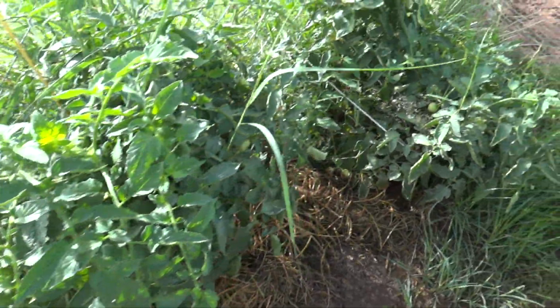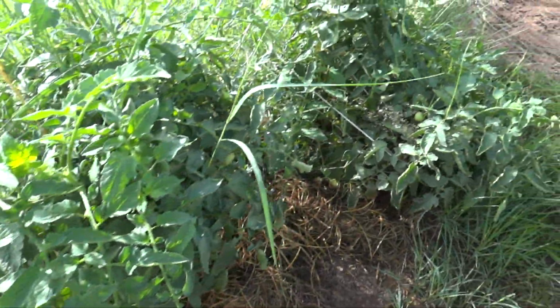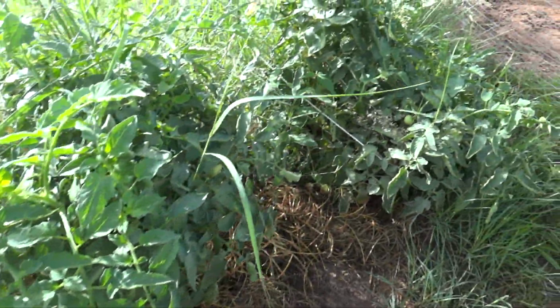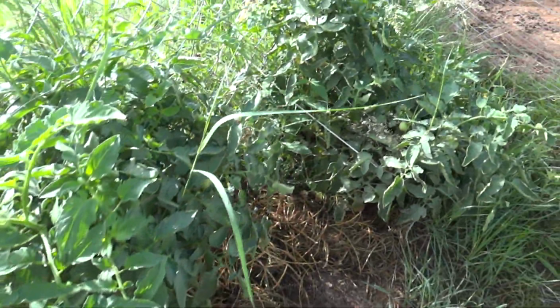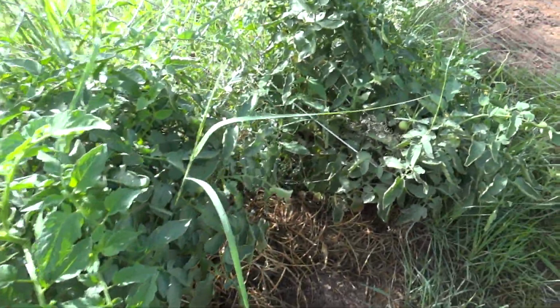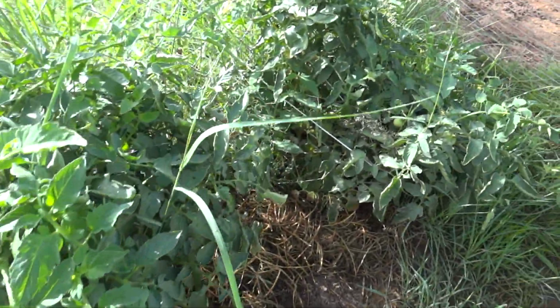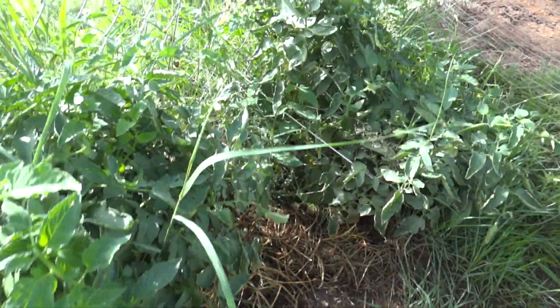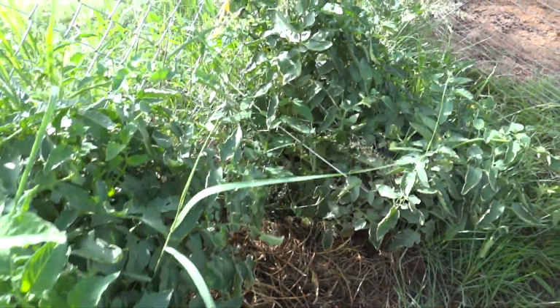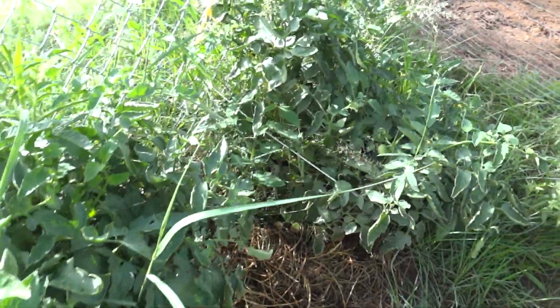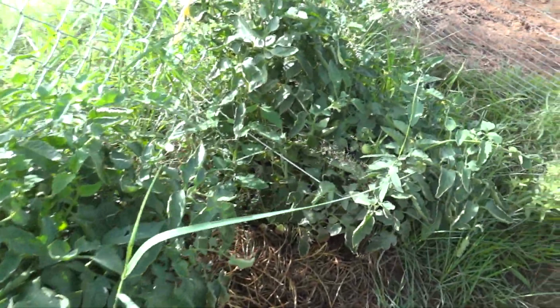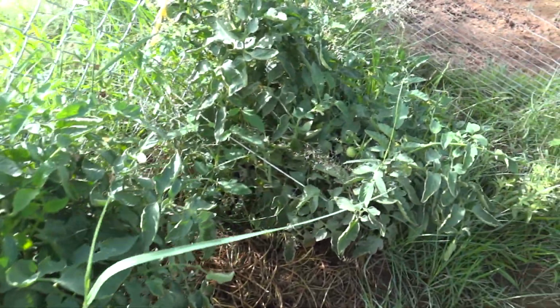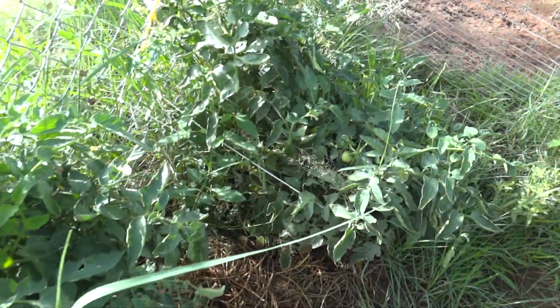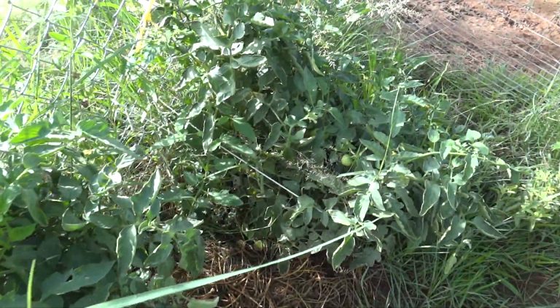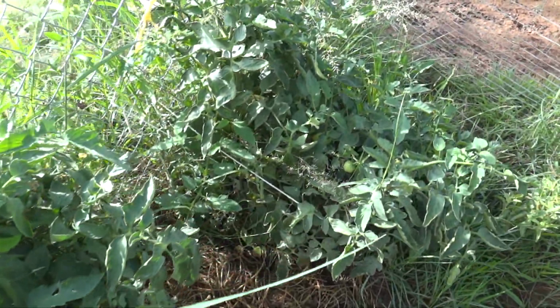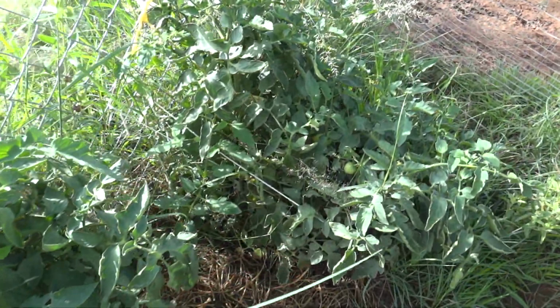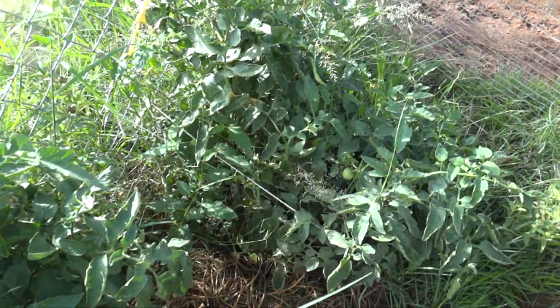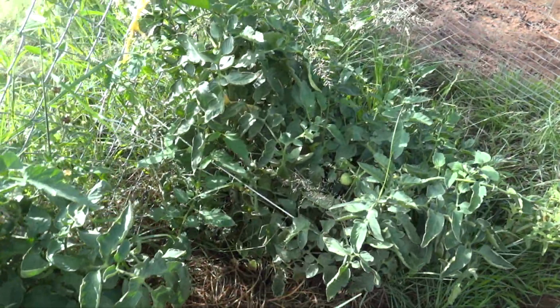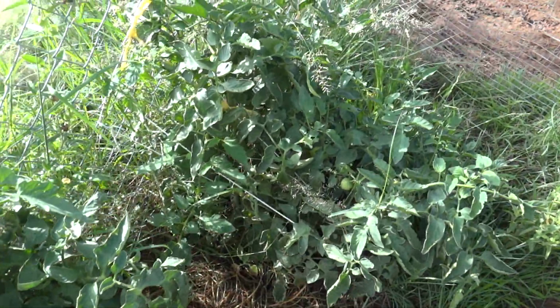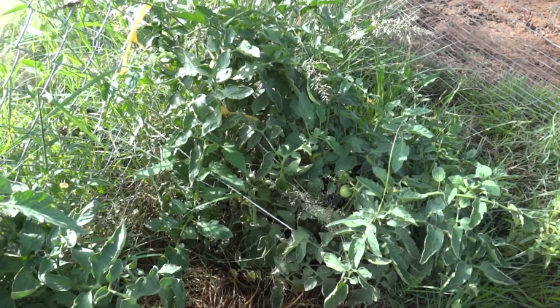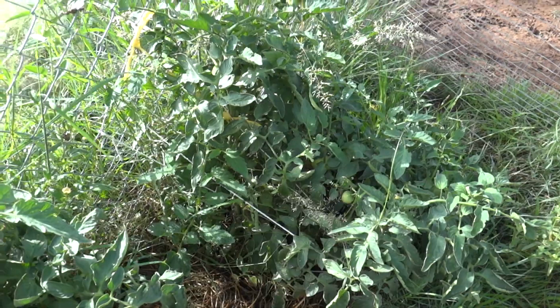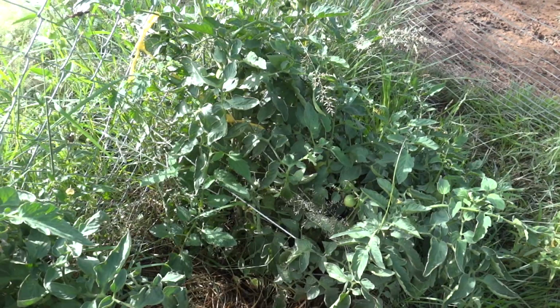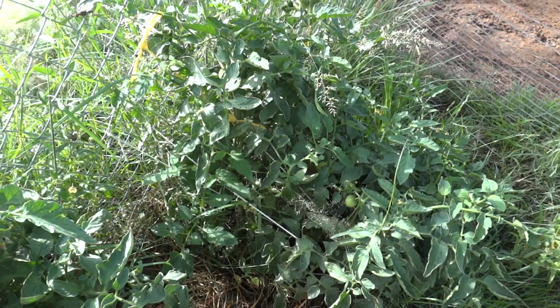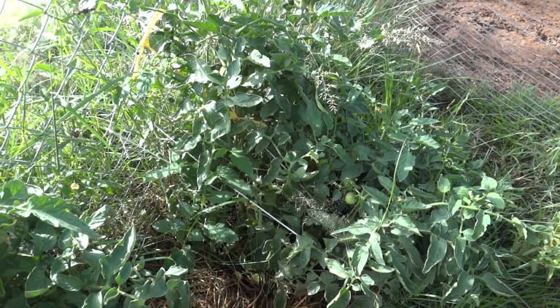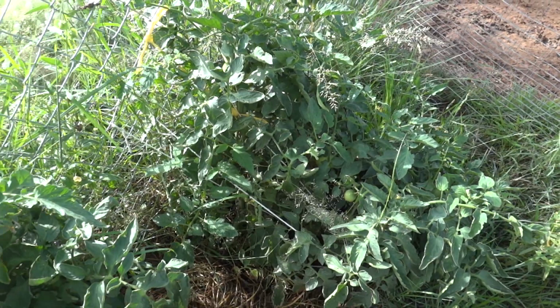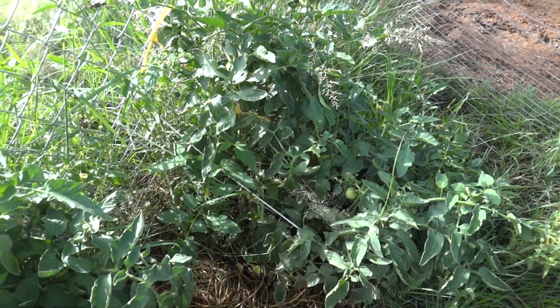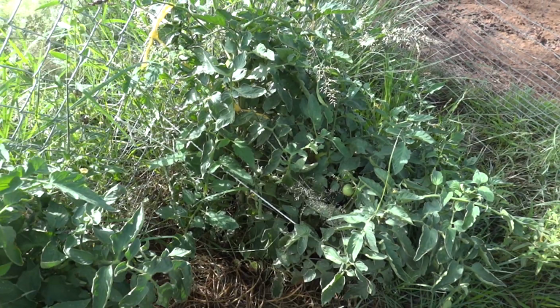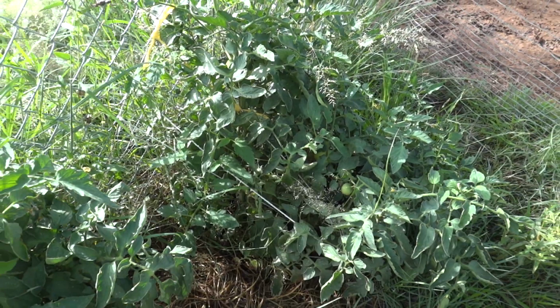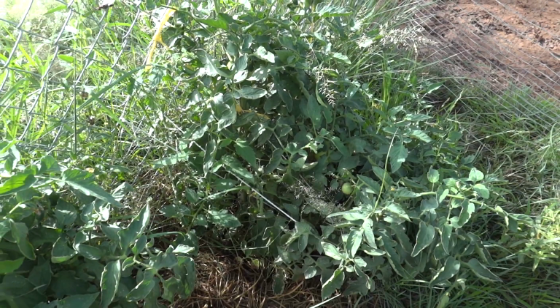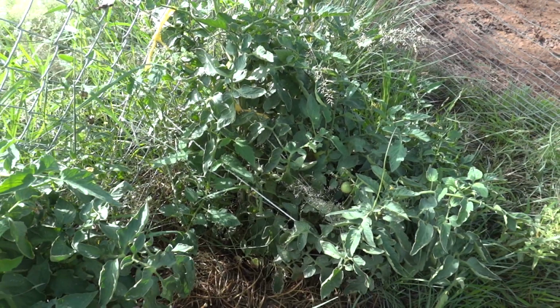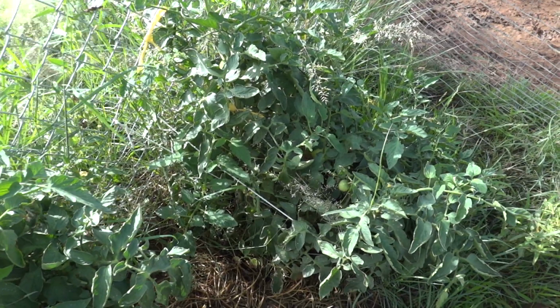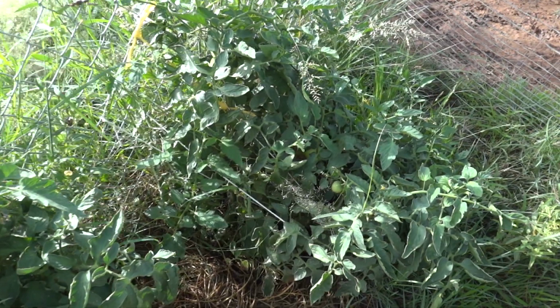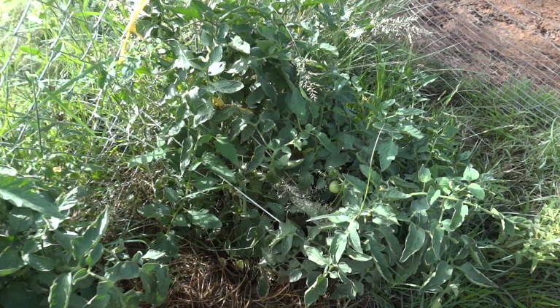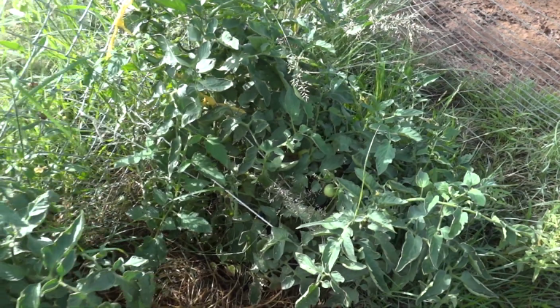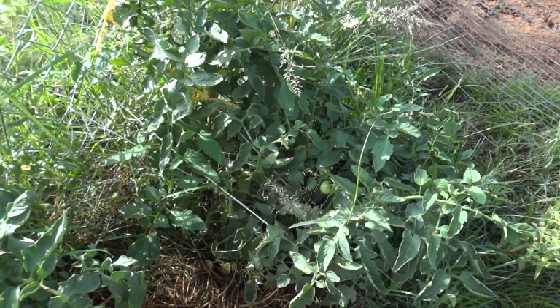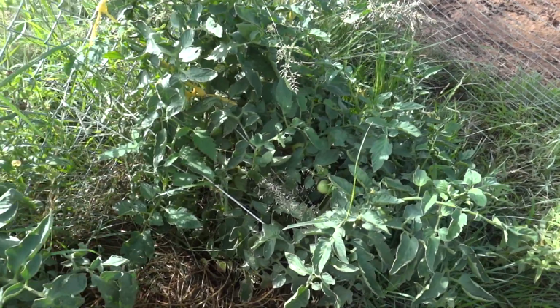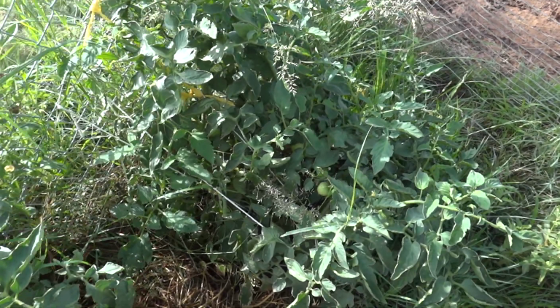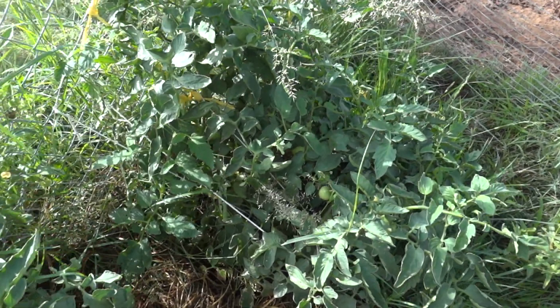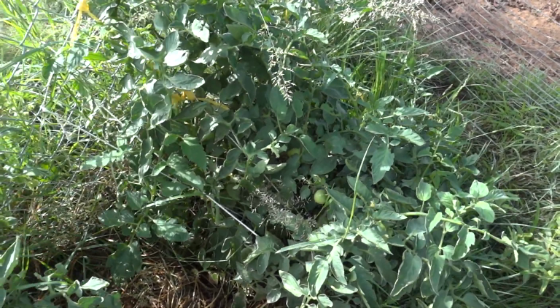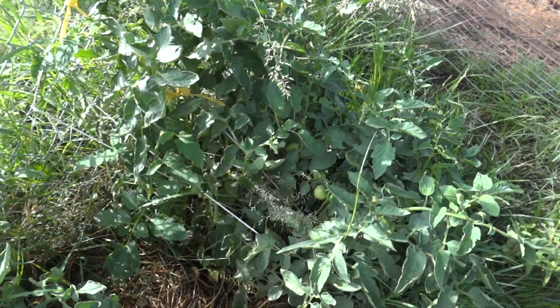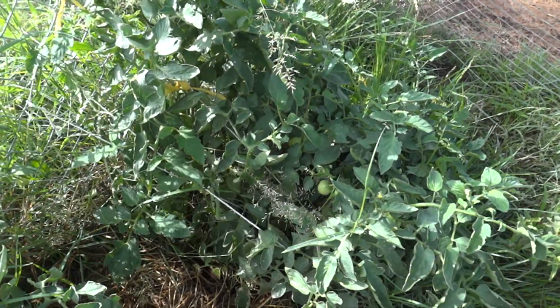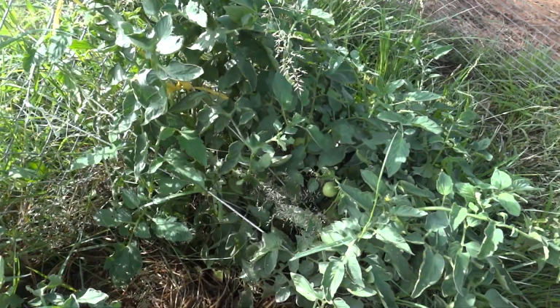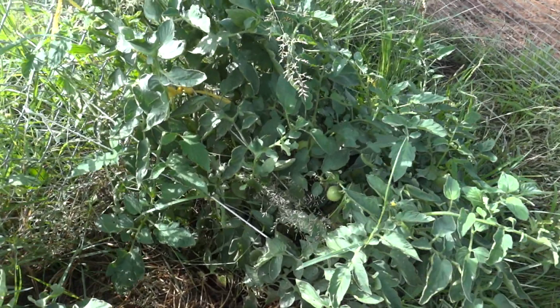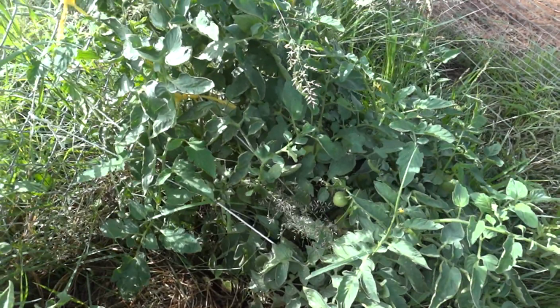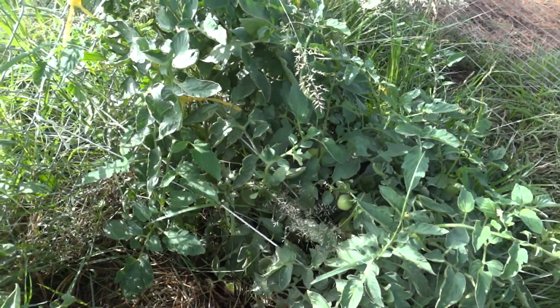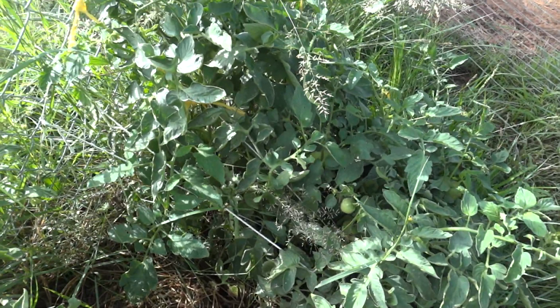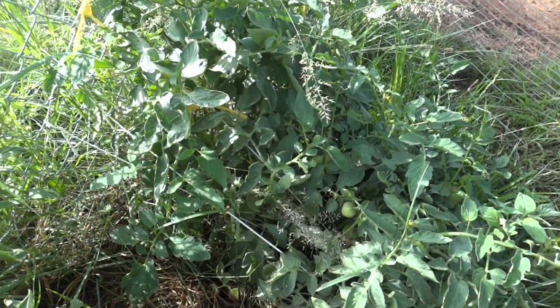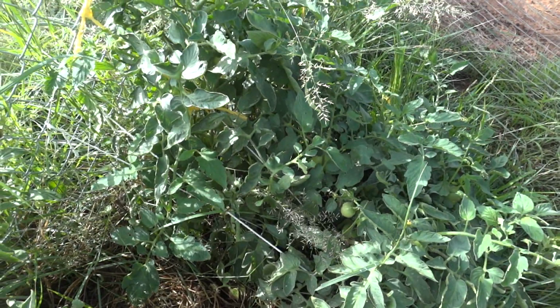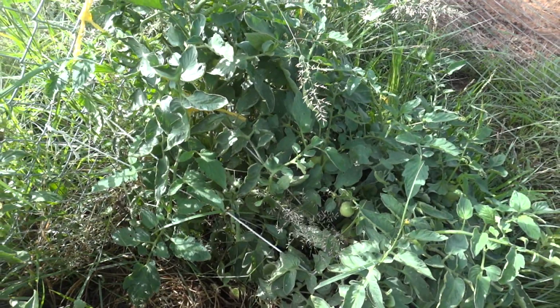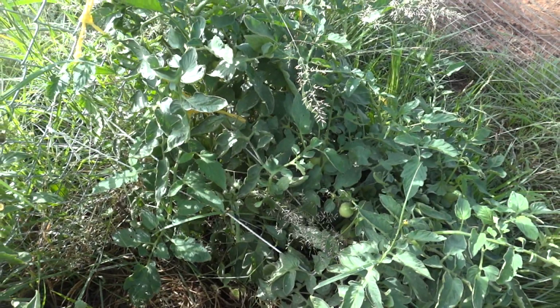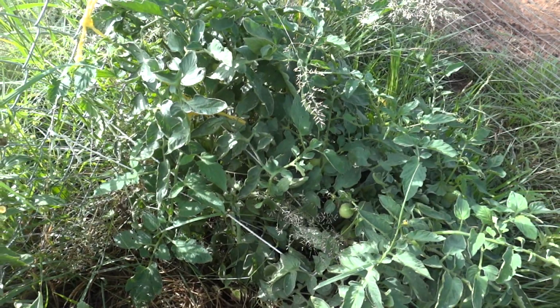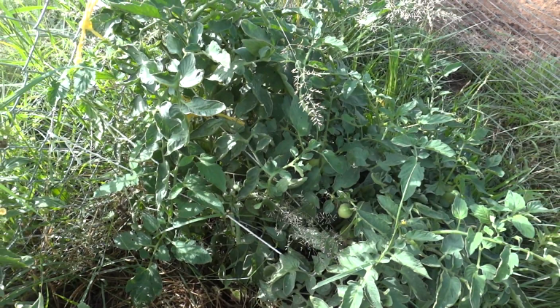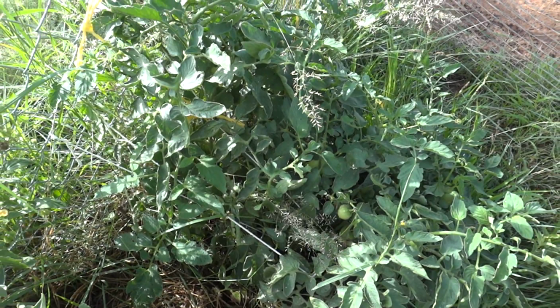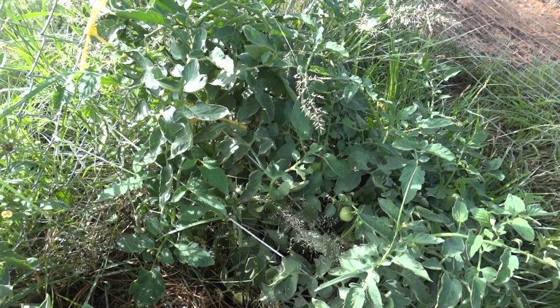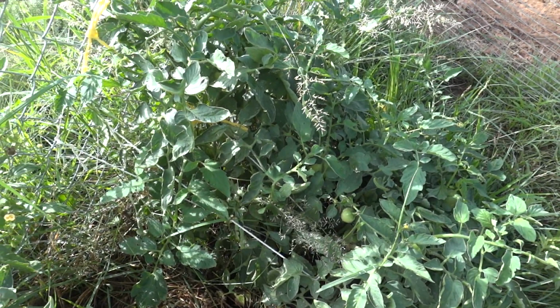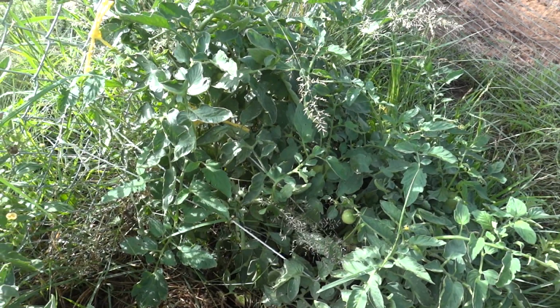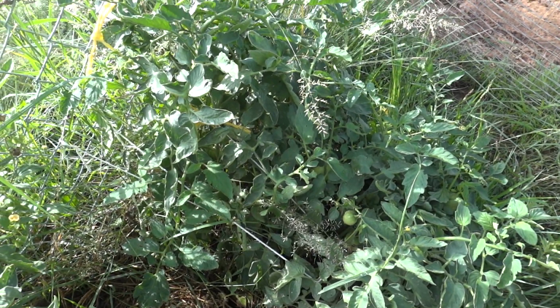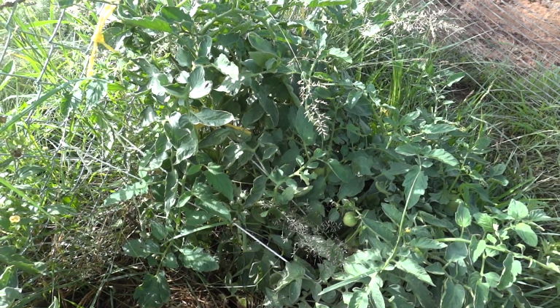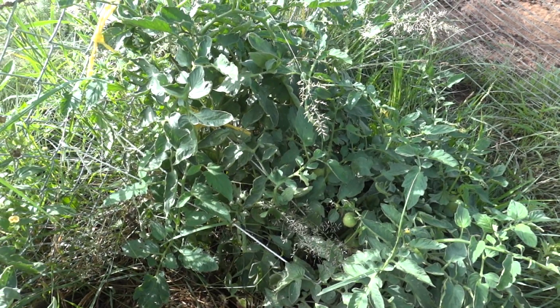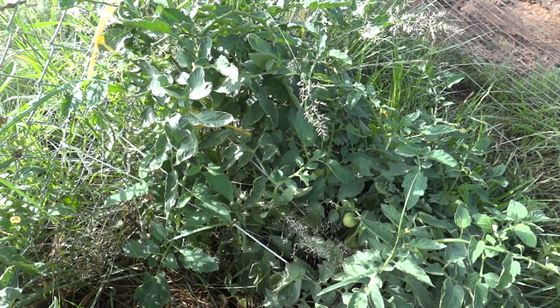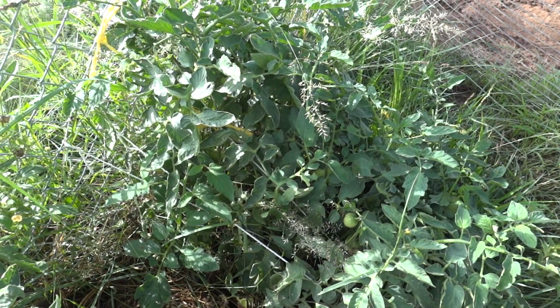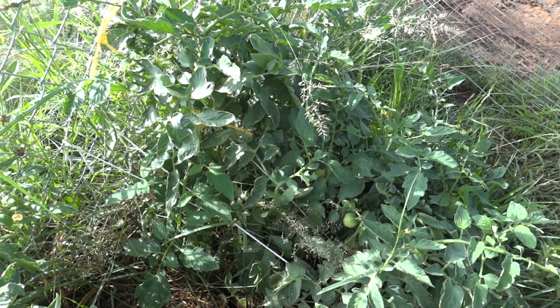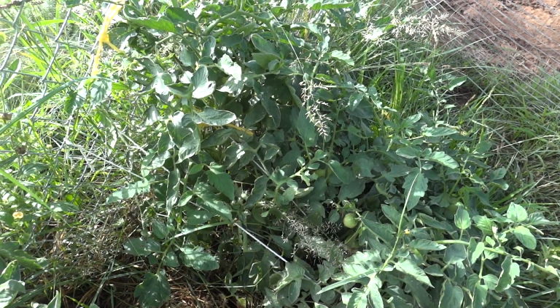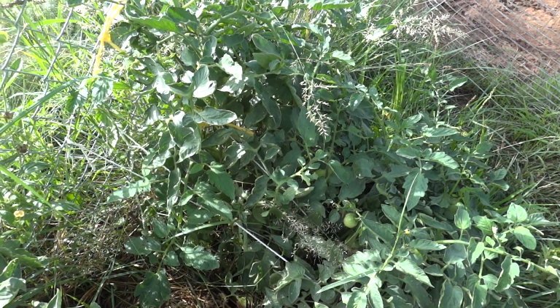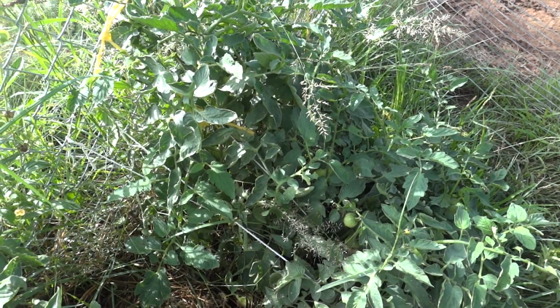As you can see the ground's really well soaked now, but this is the plants that I planted several months ago.